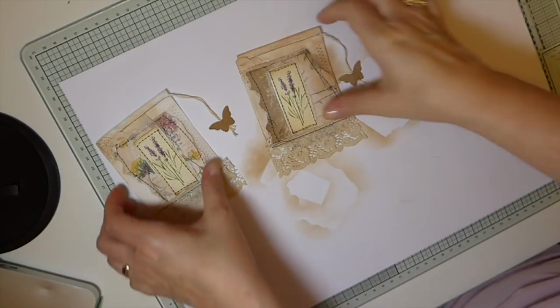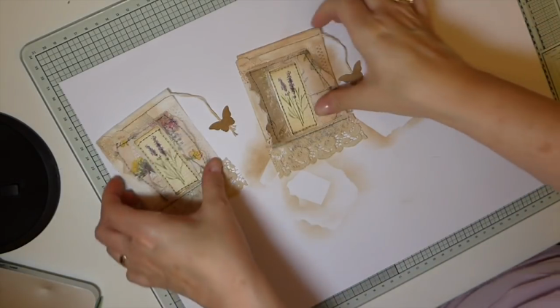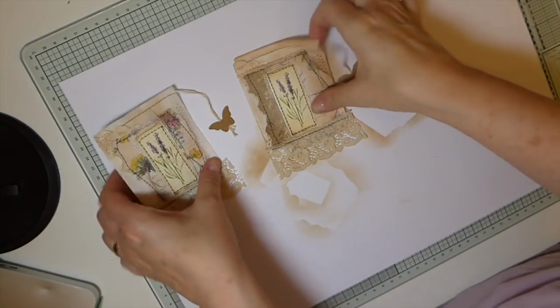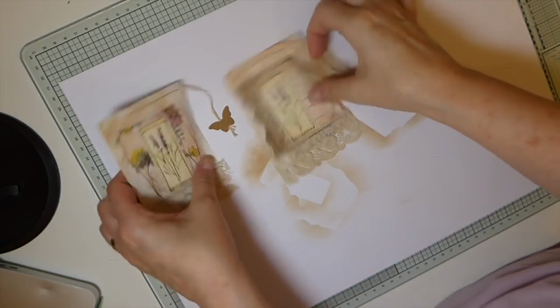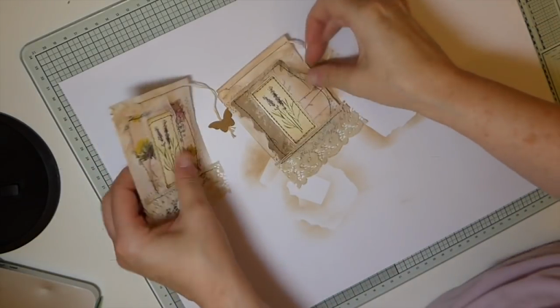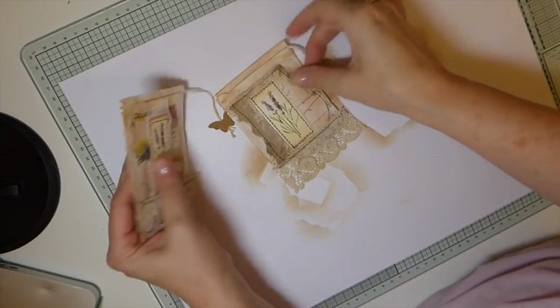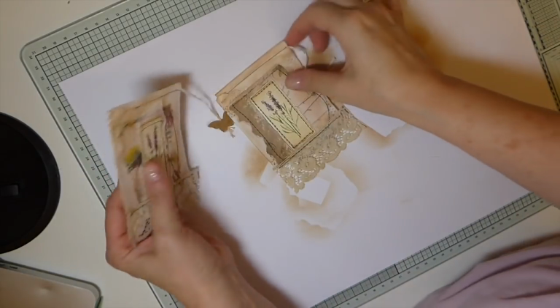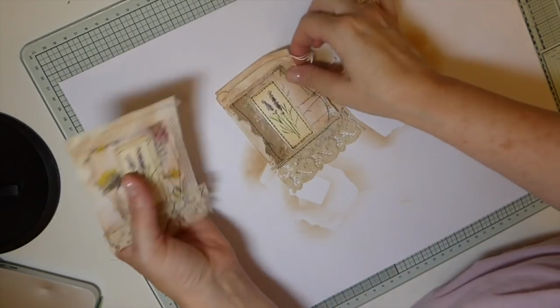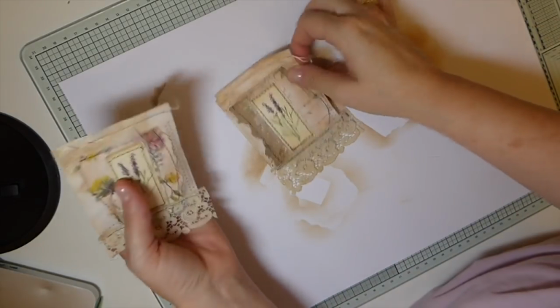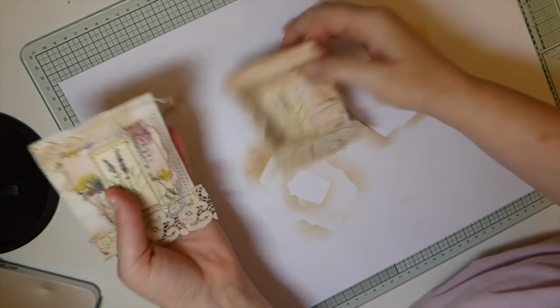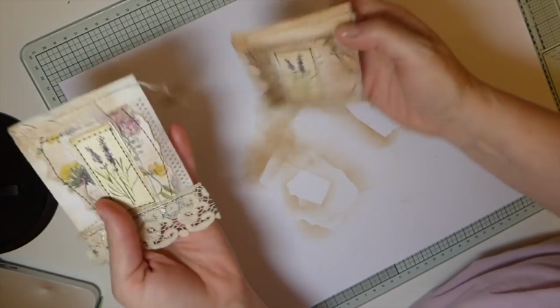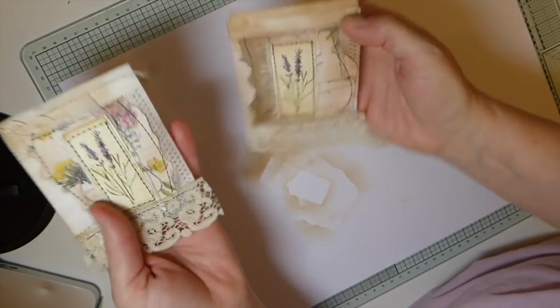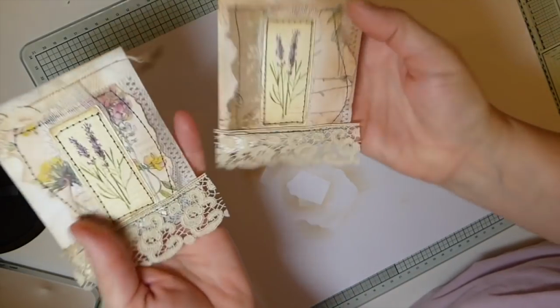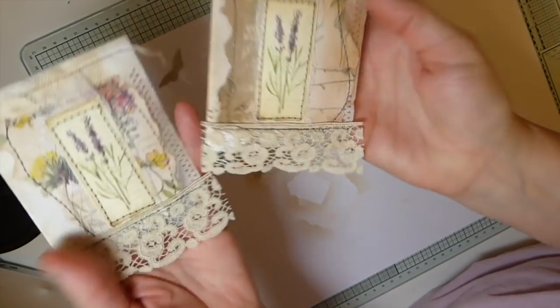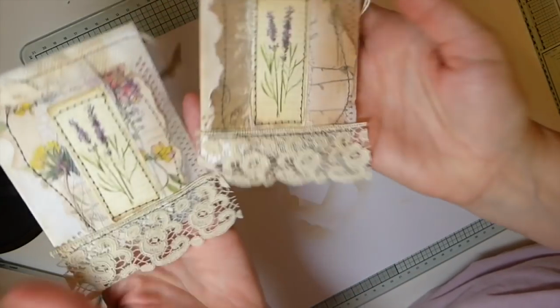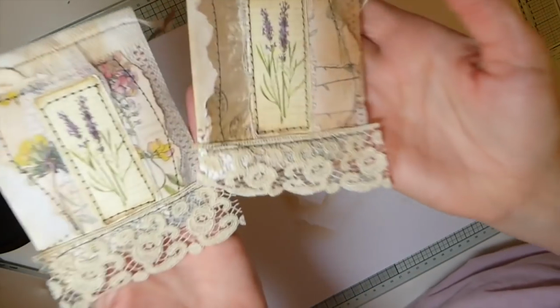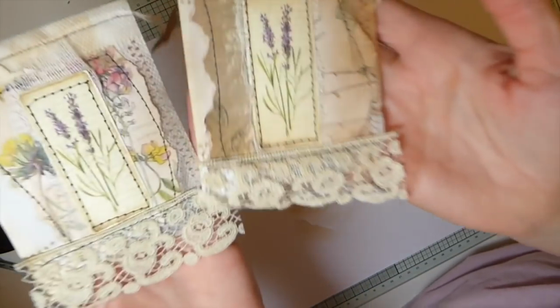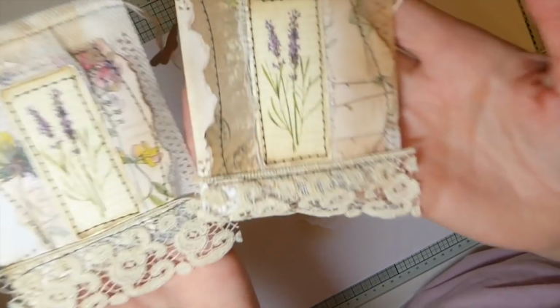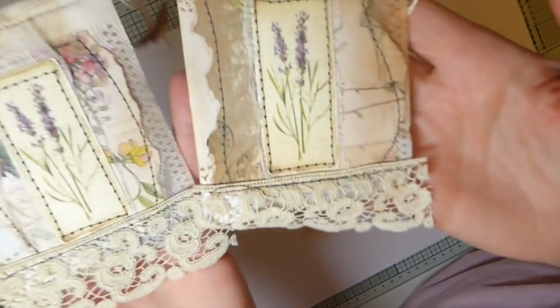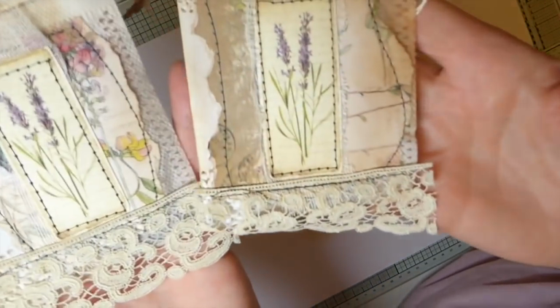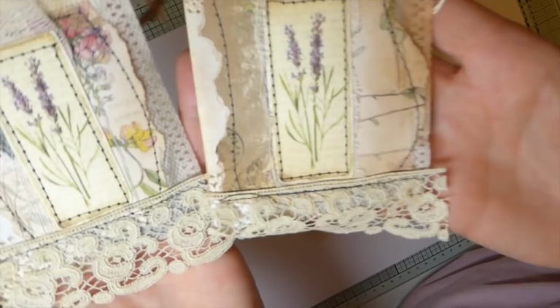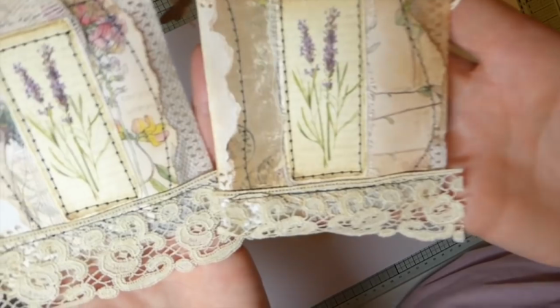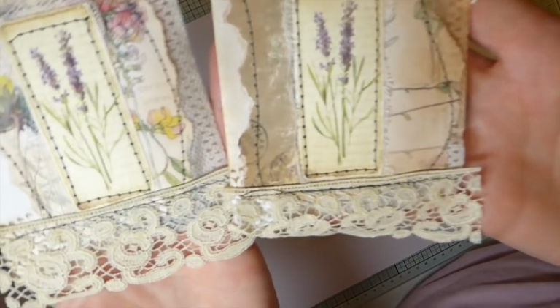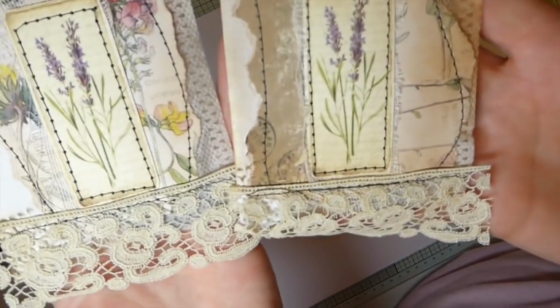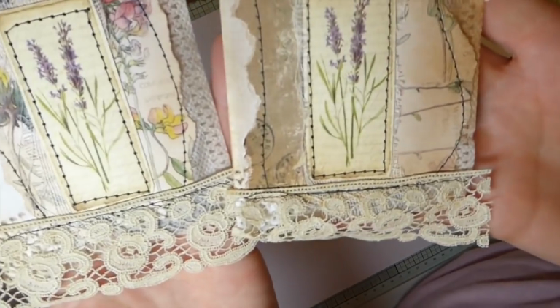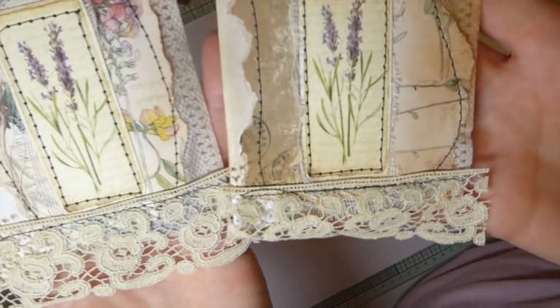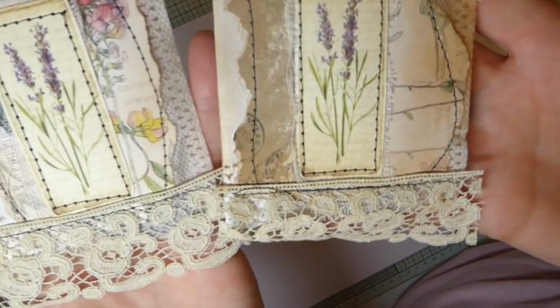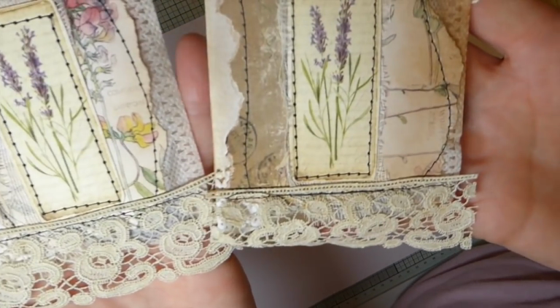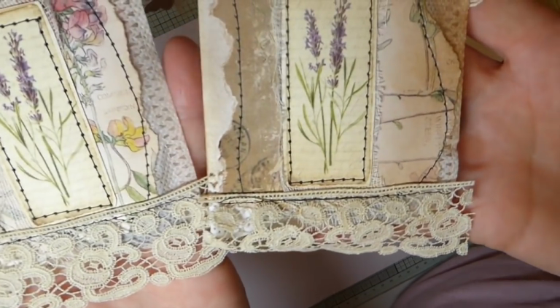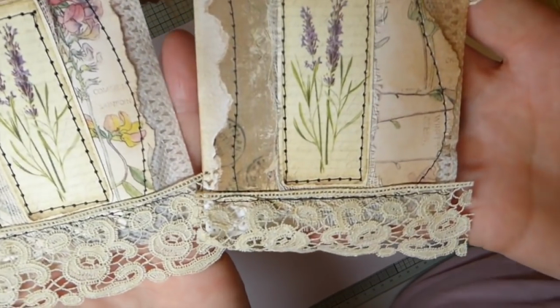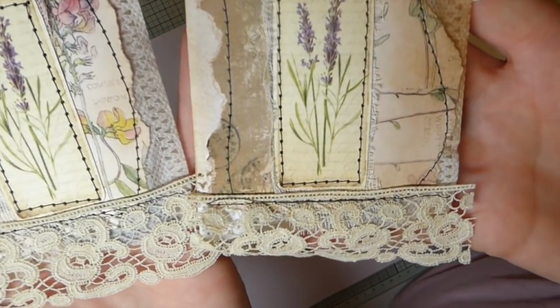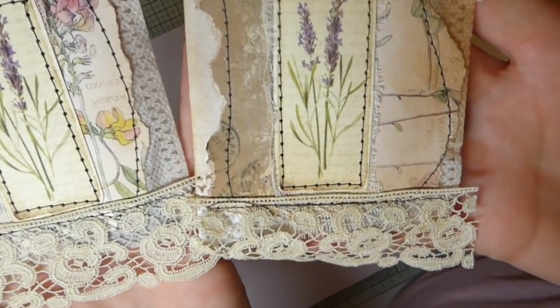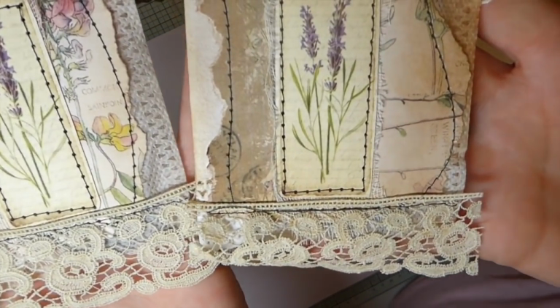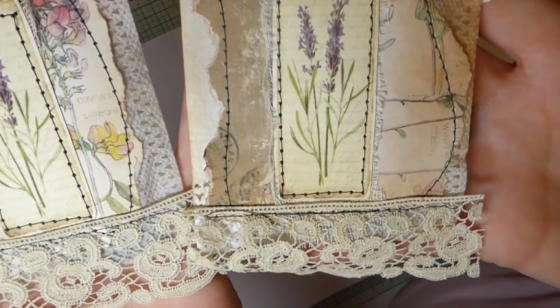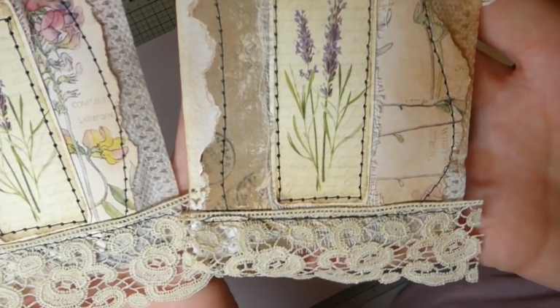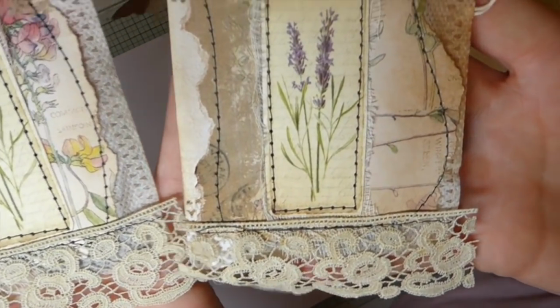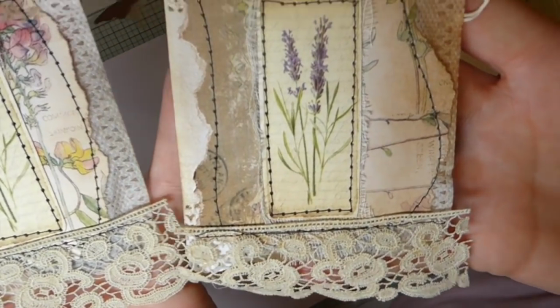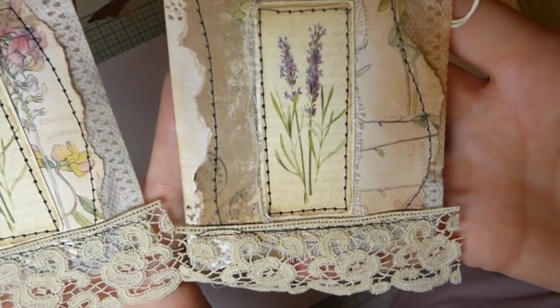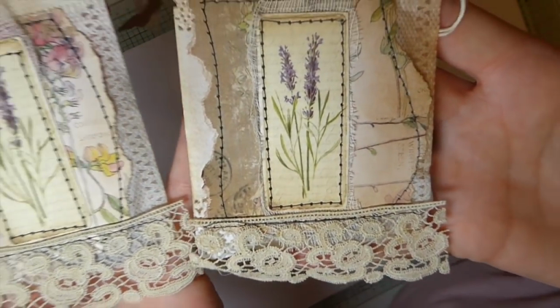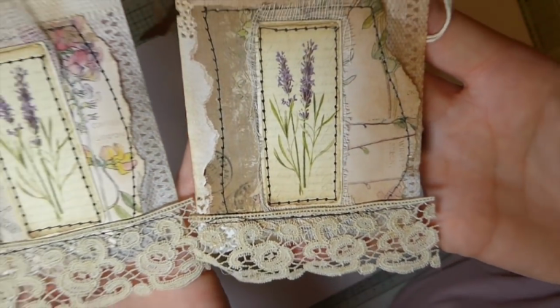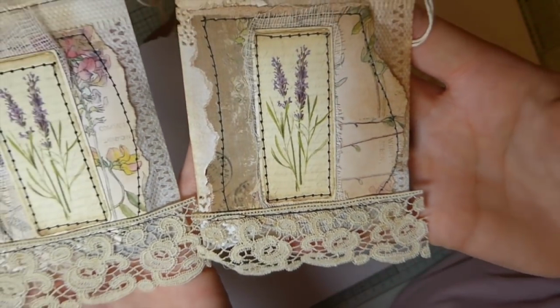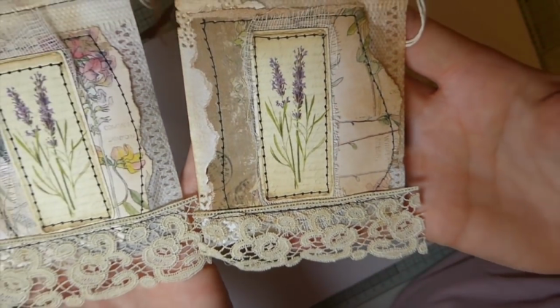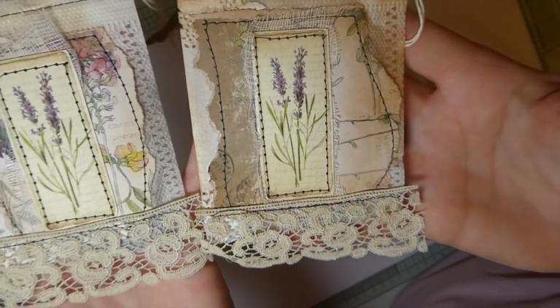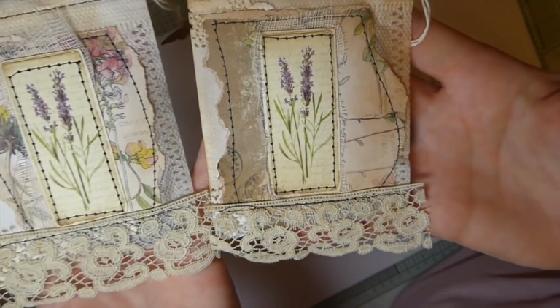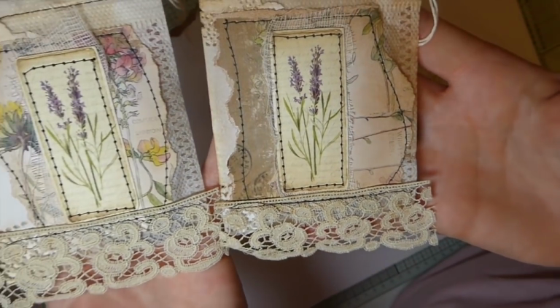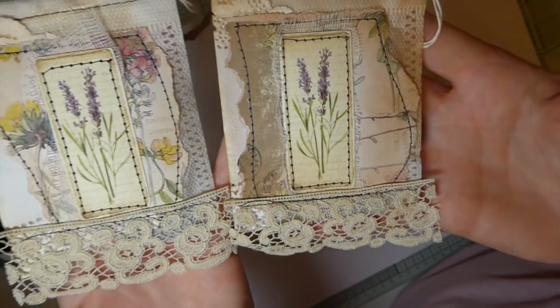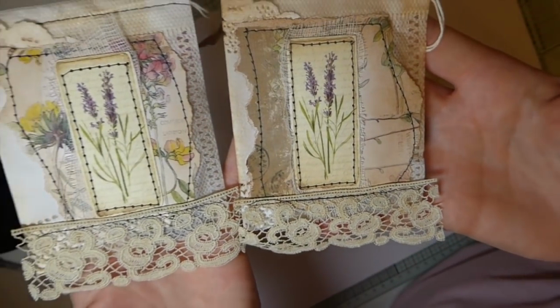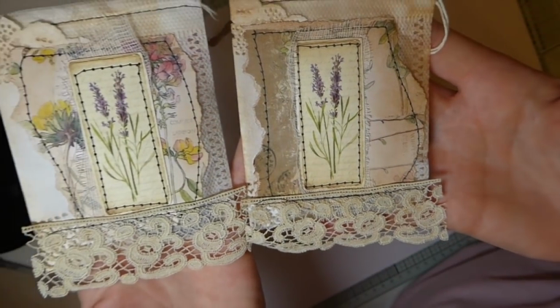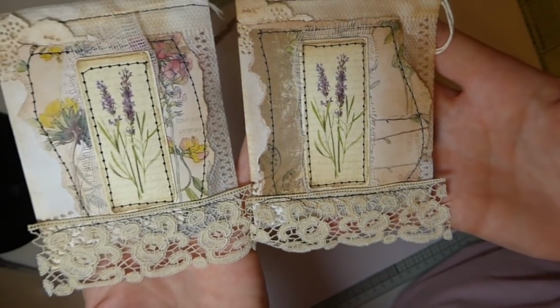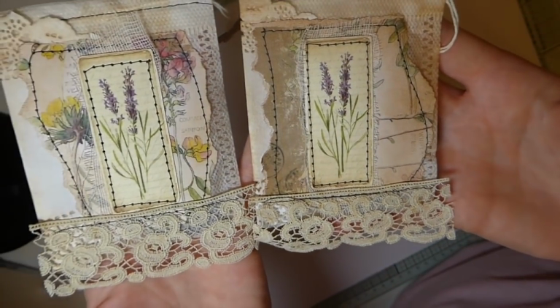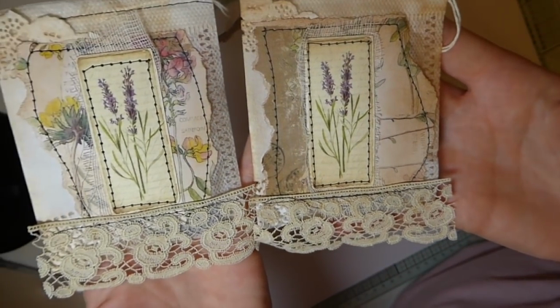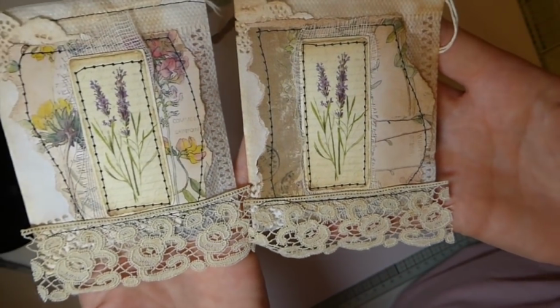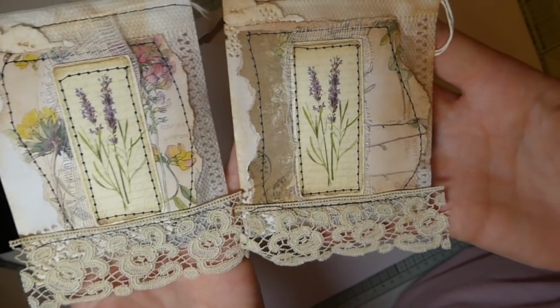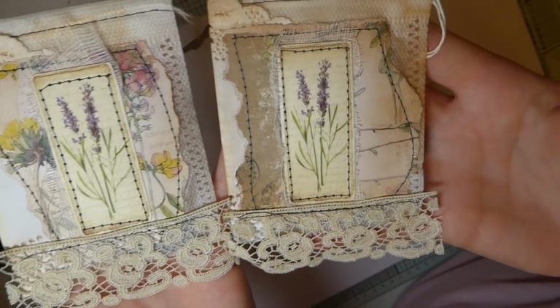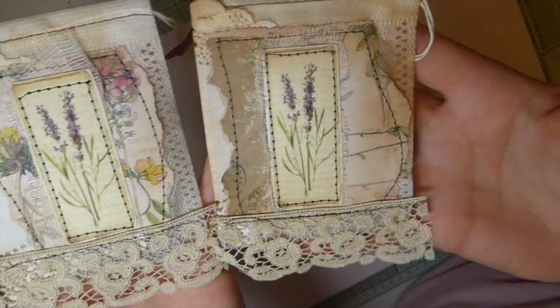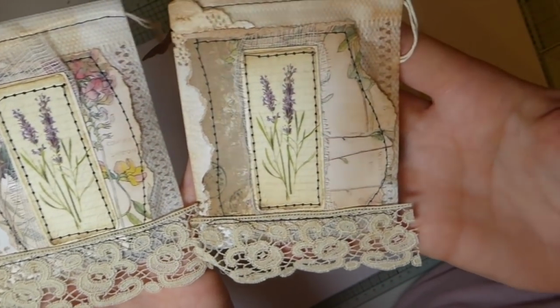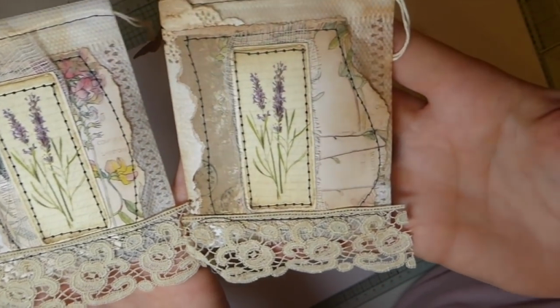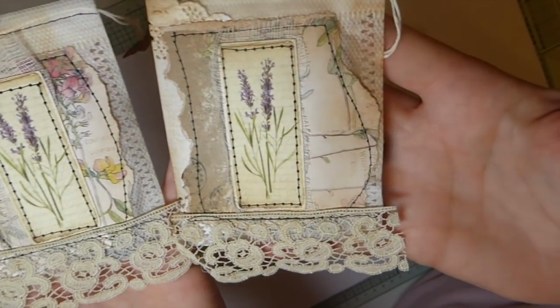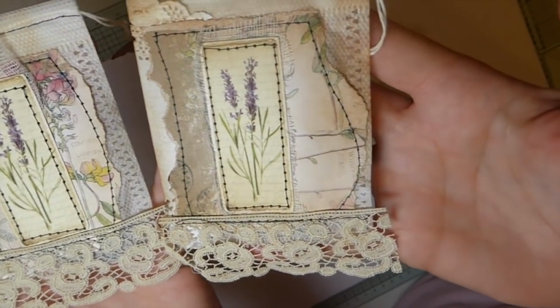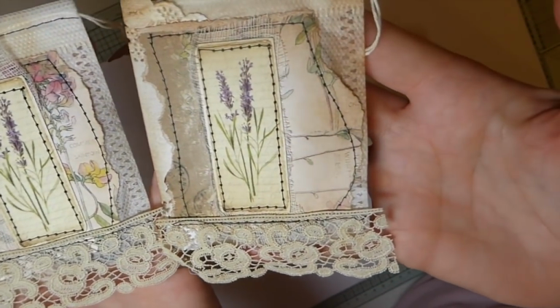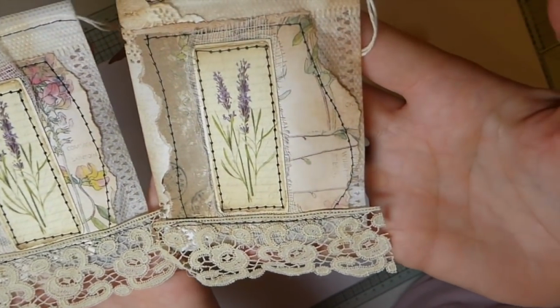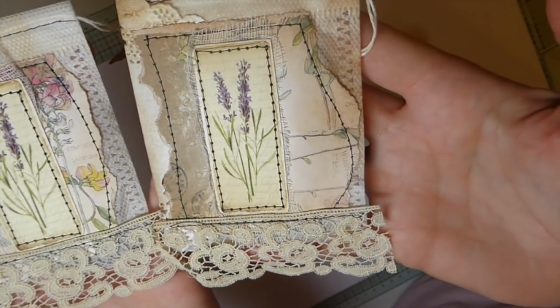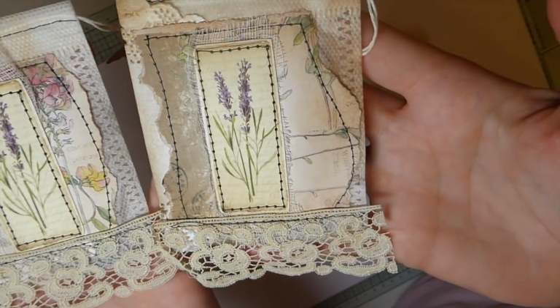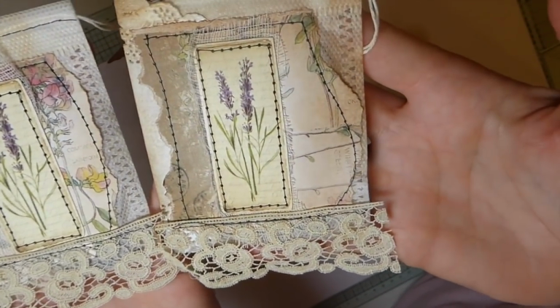Let me just show you really close — I know sometimes I forget to do this. I'll show you up close how those came out. That was the second one.